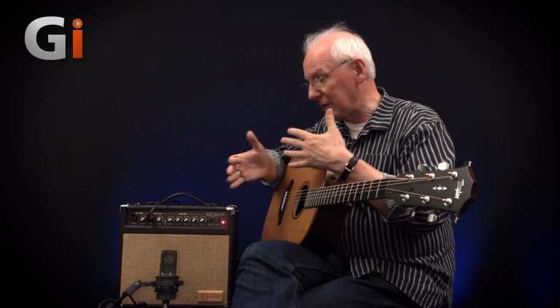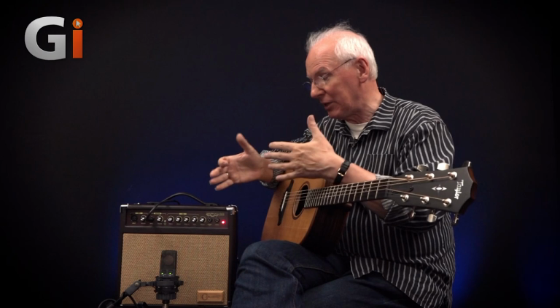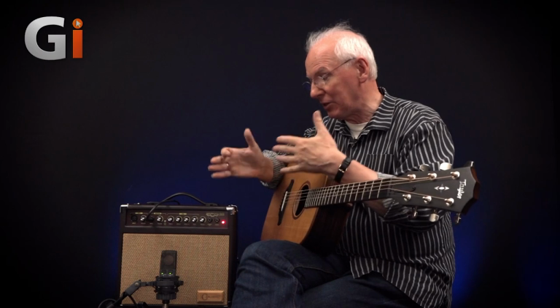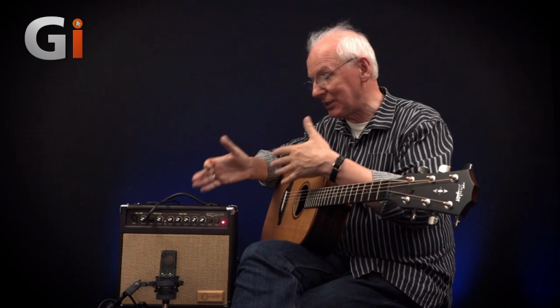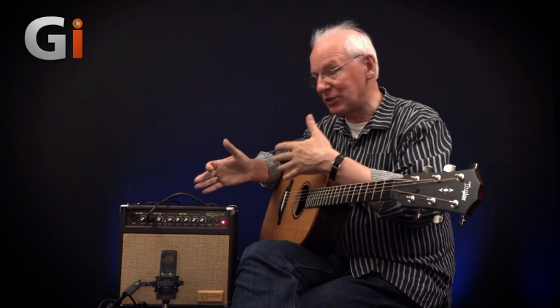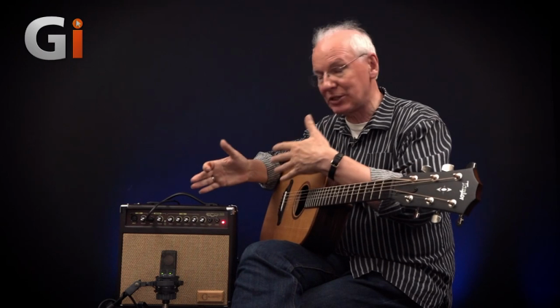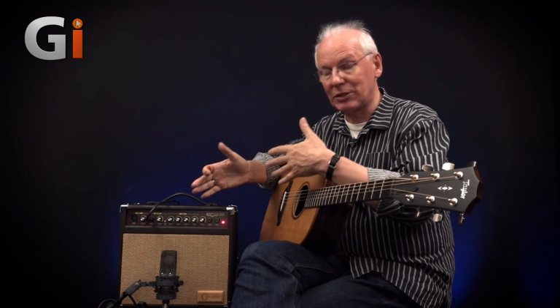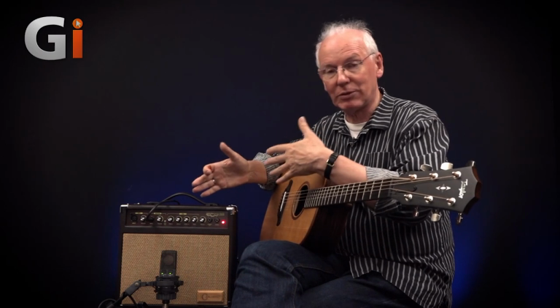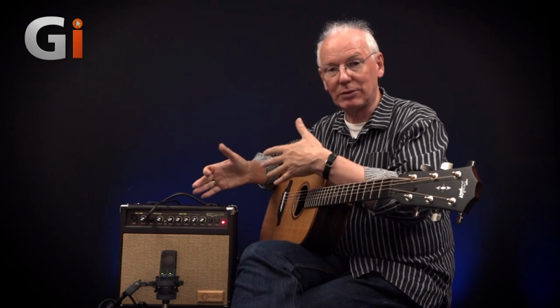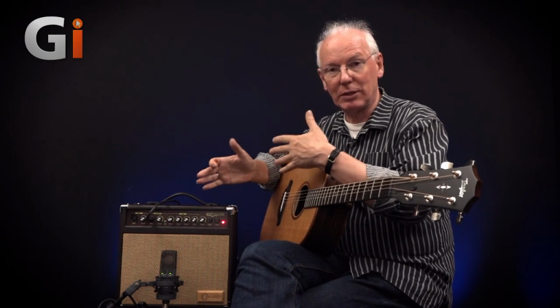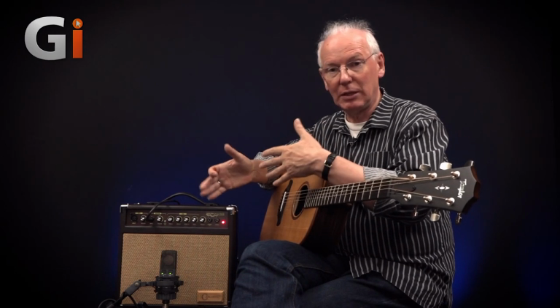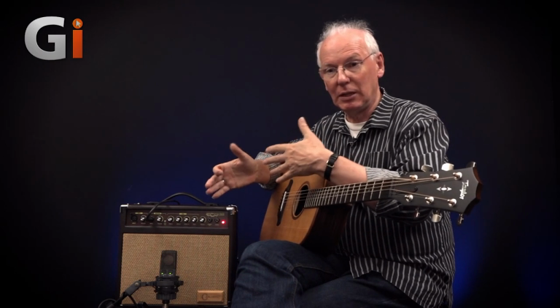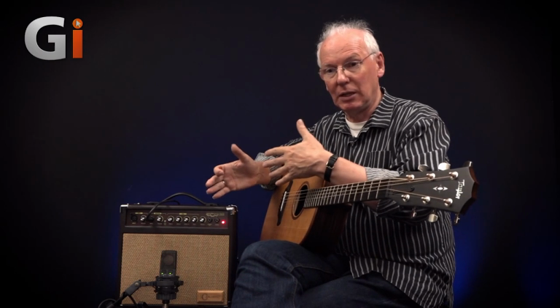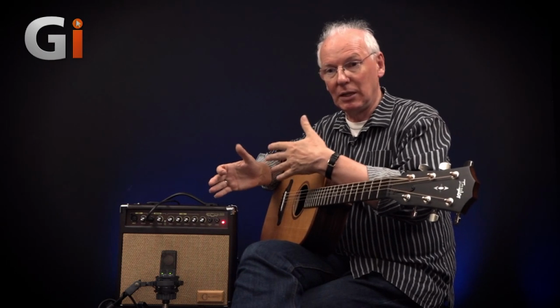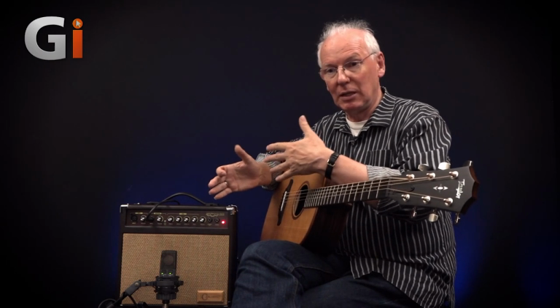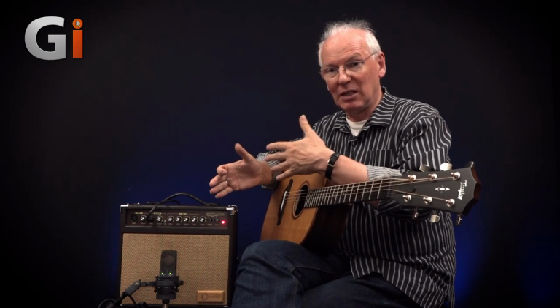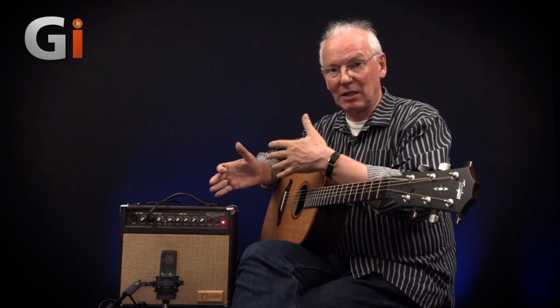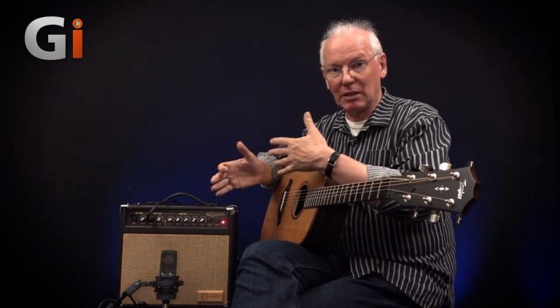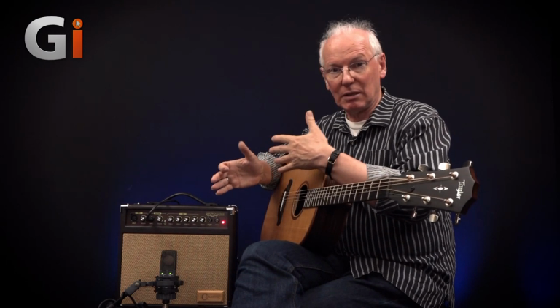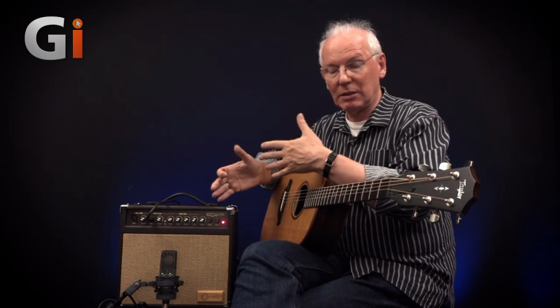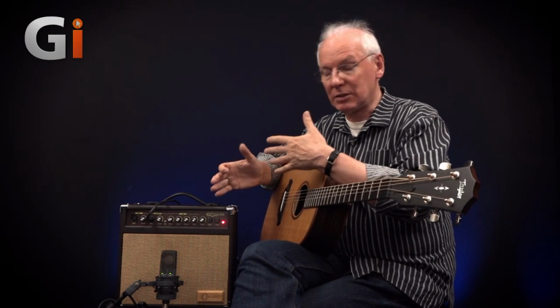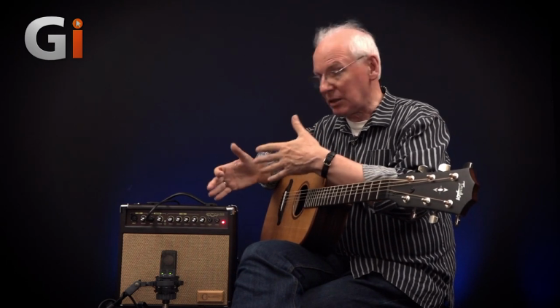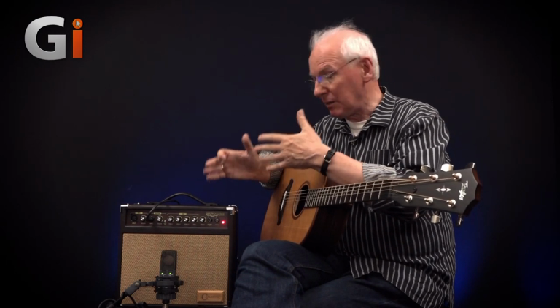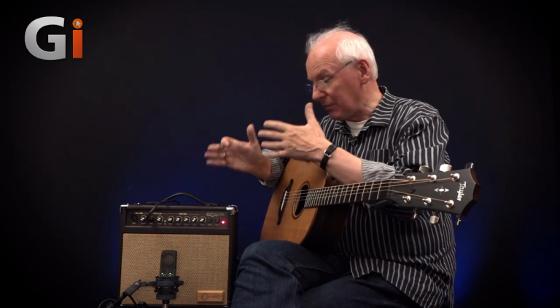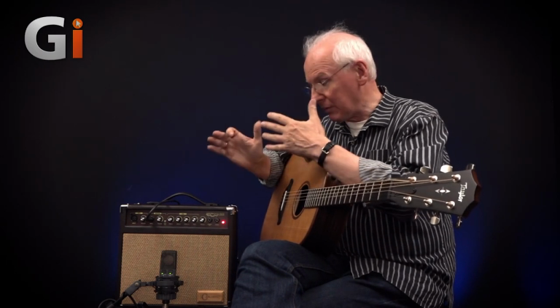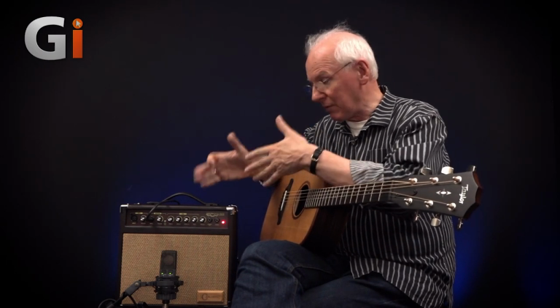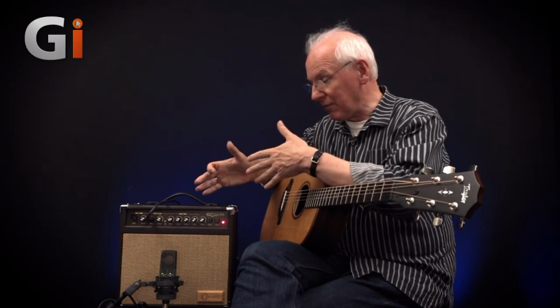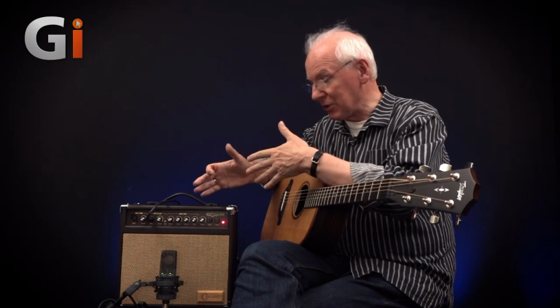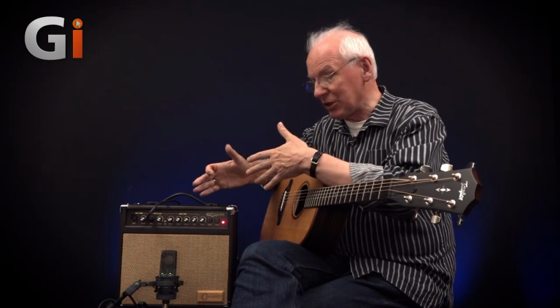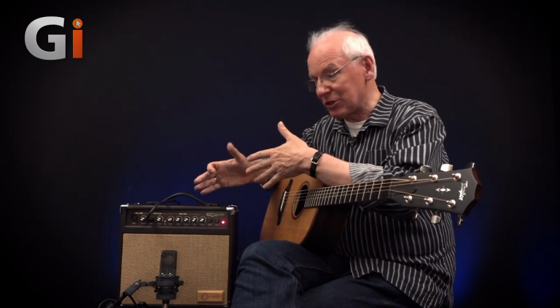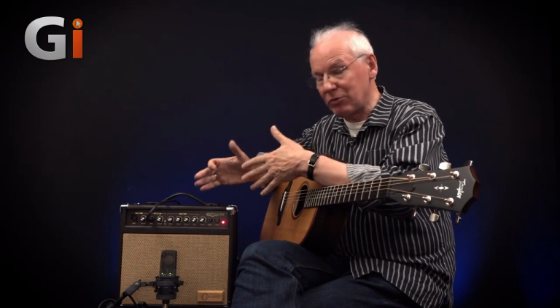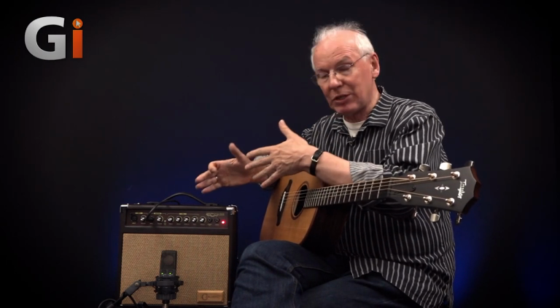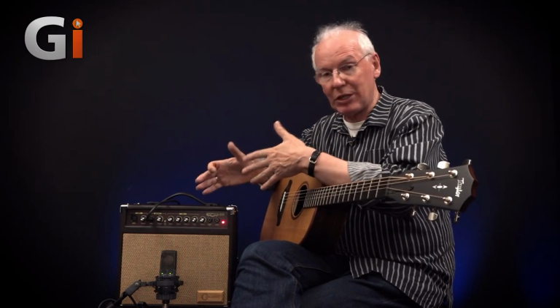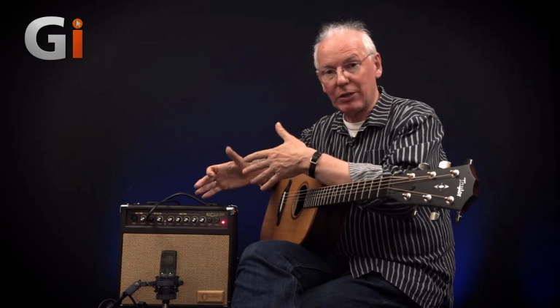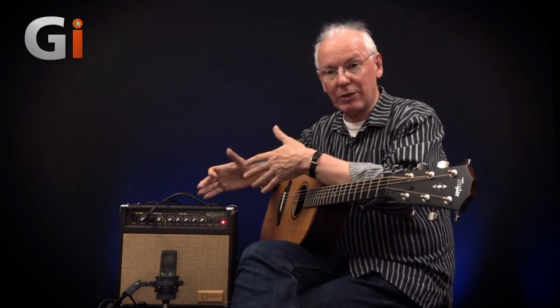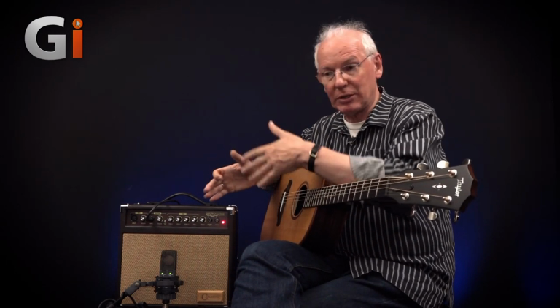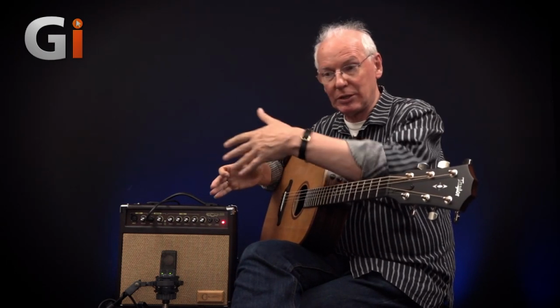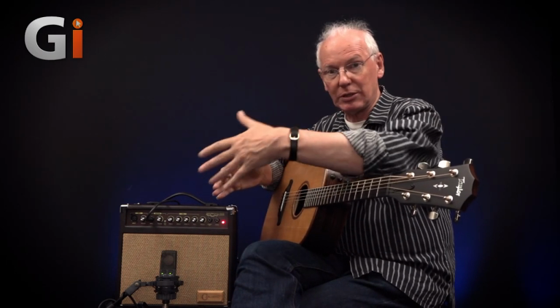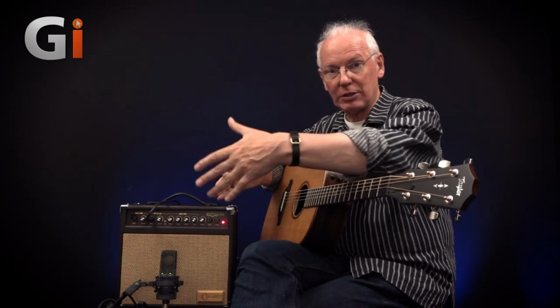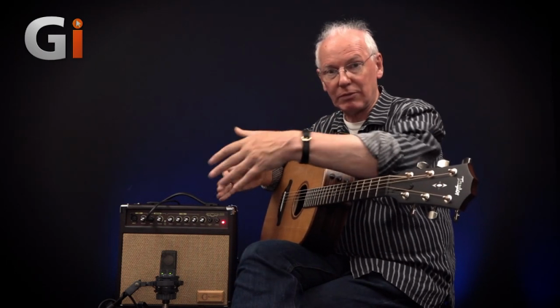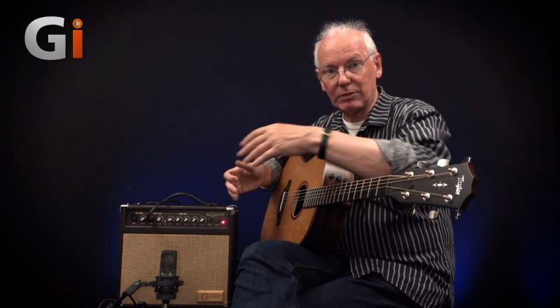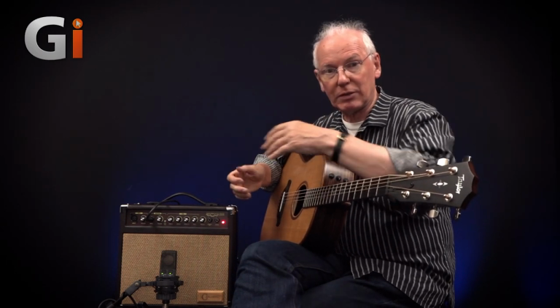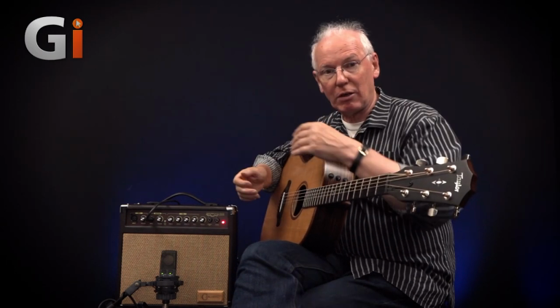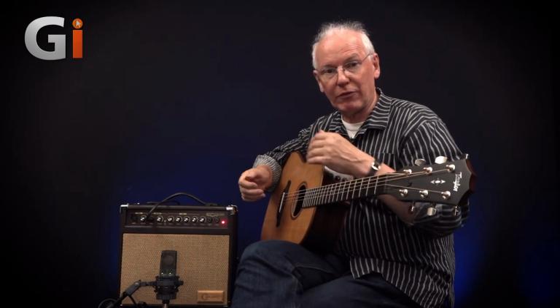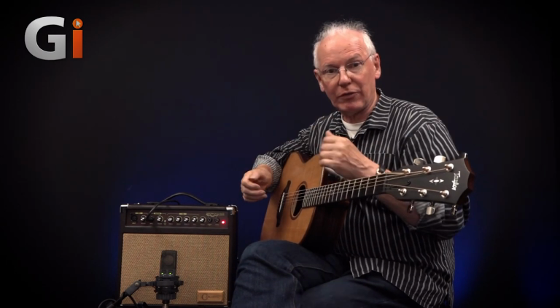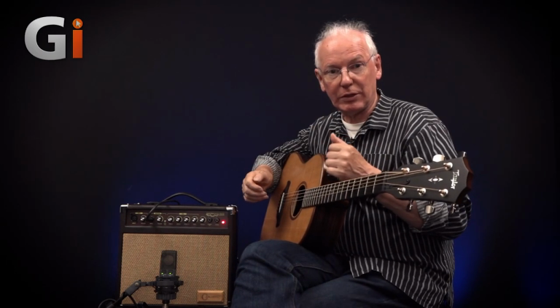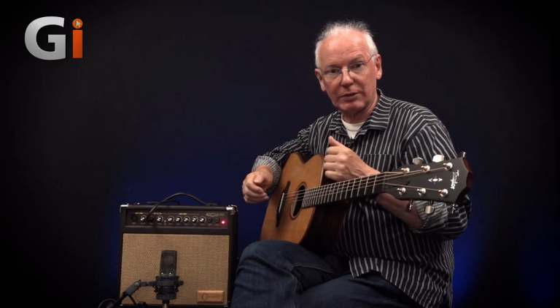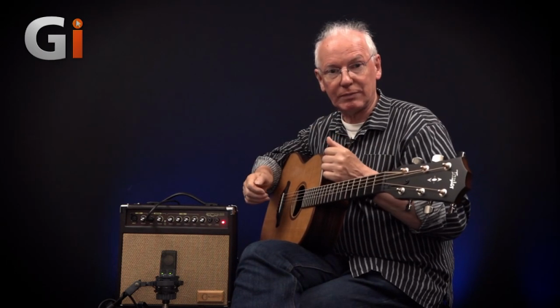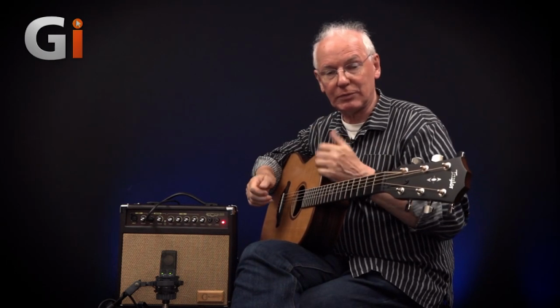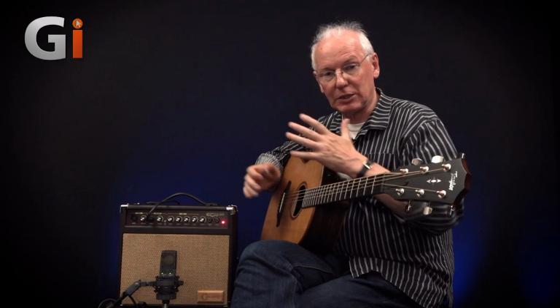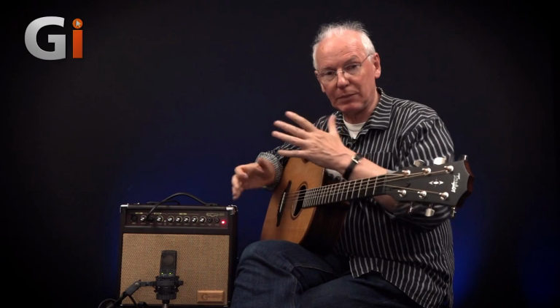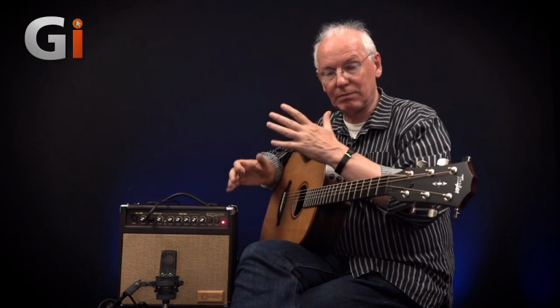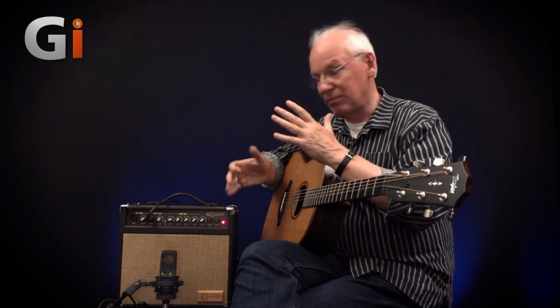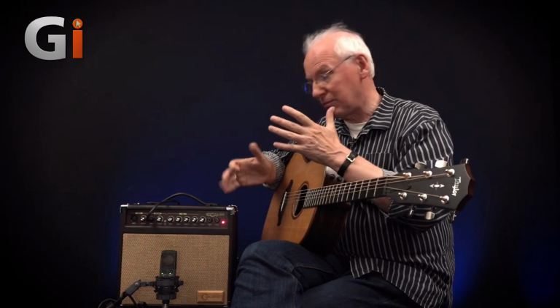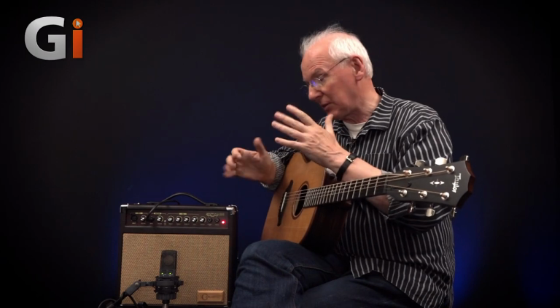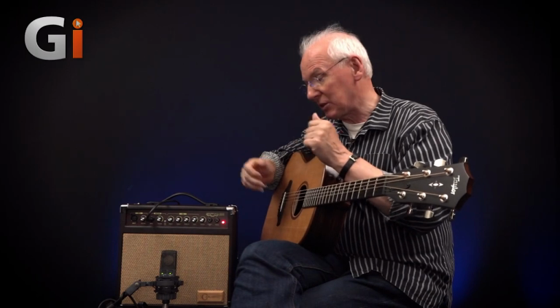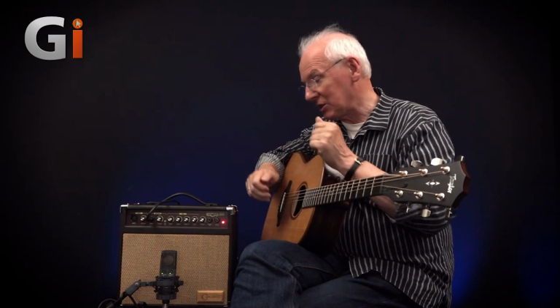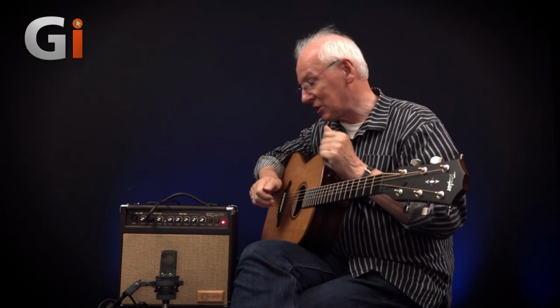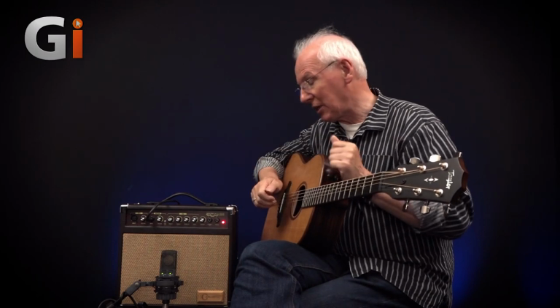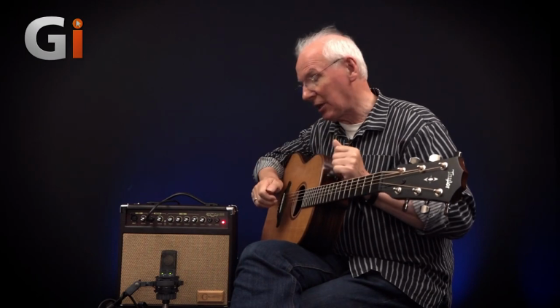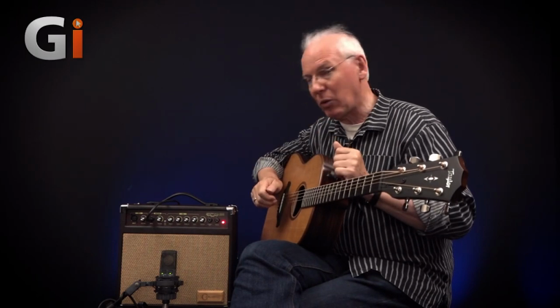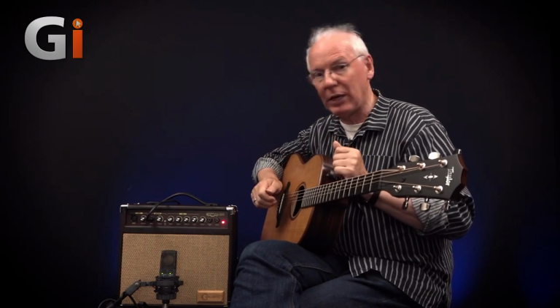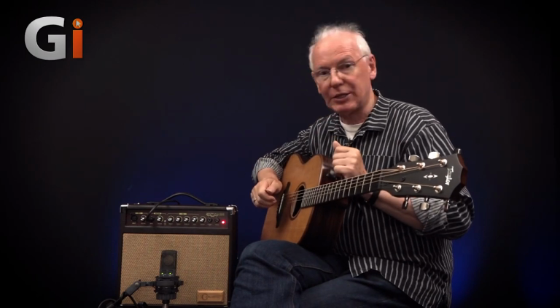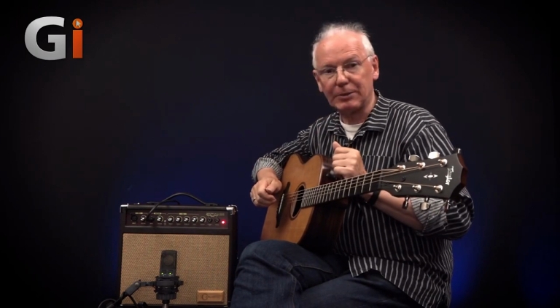It does actually sound literally virtually as good here as it does out front — just perhaps slightly quieter.